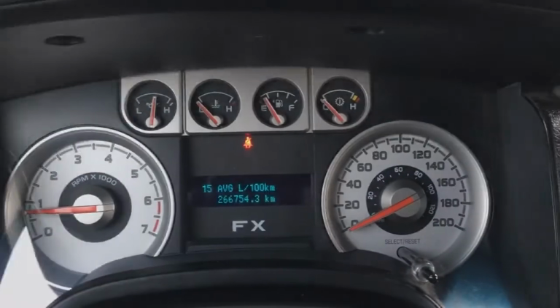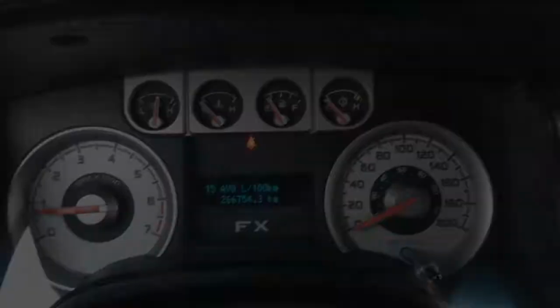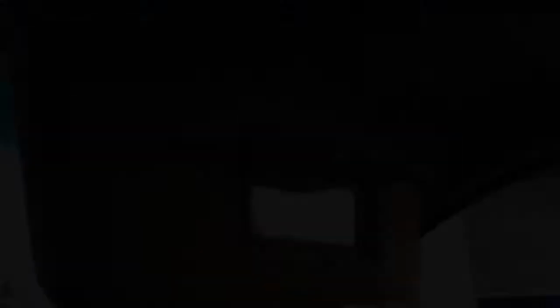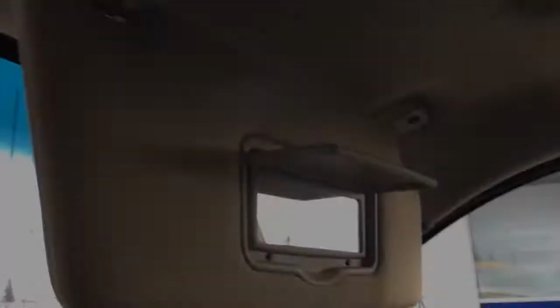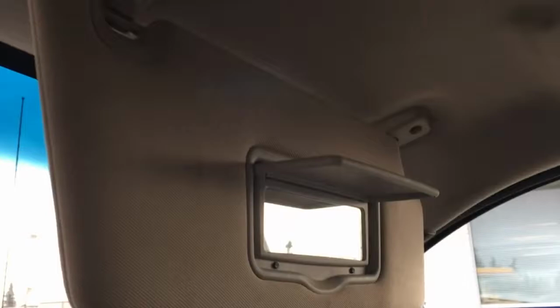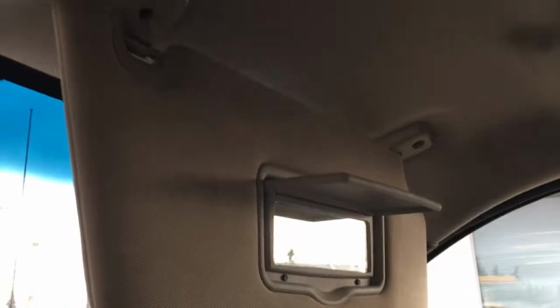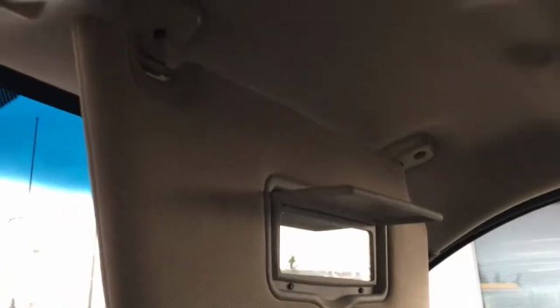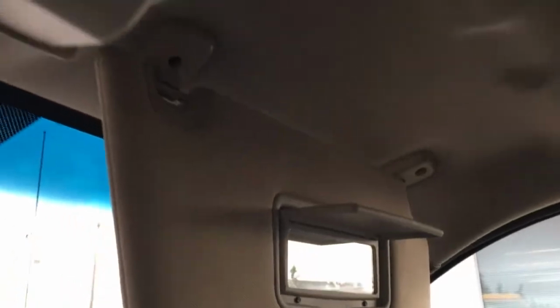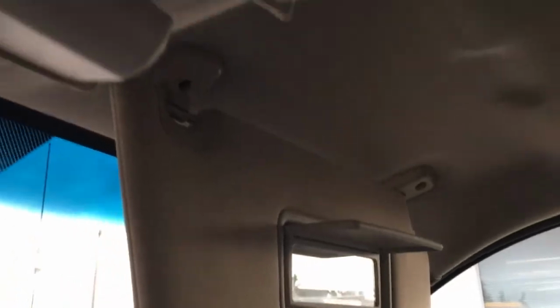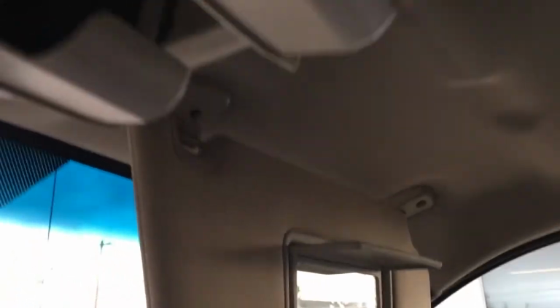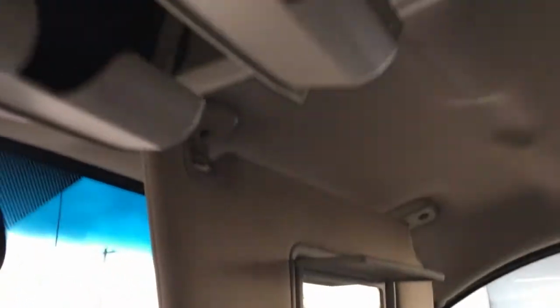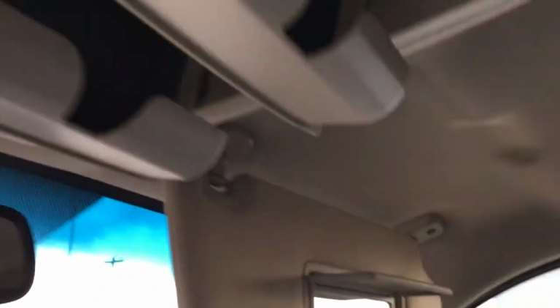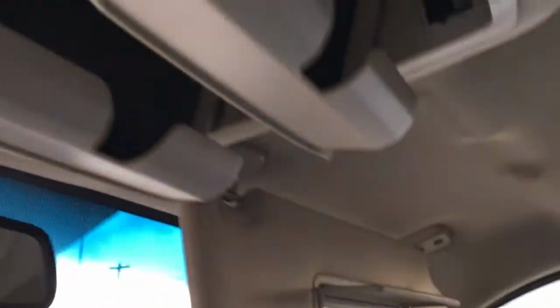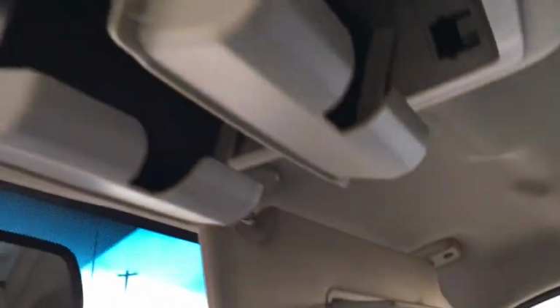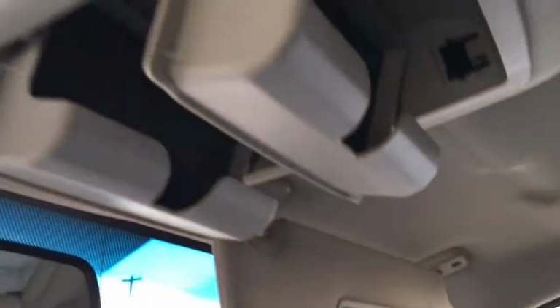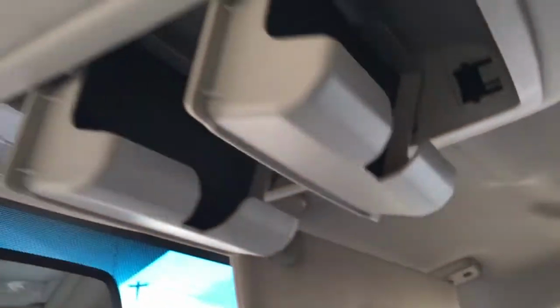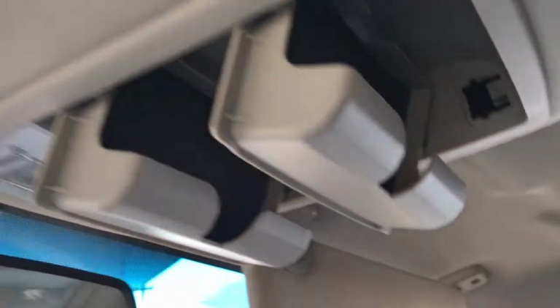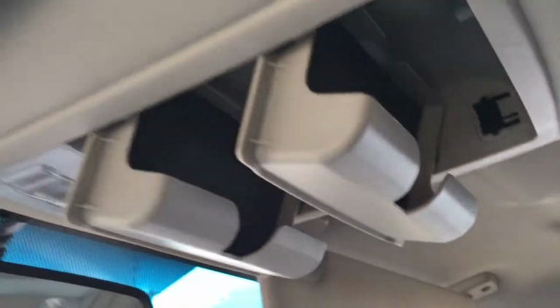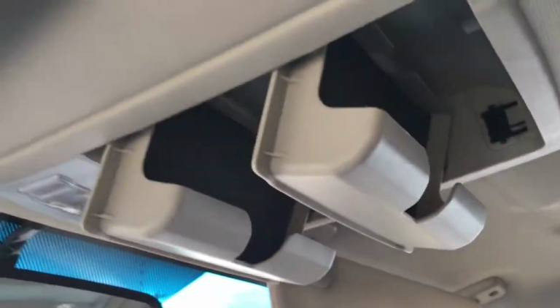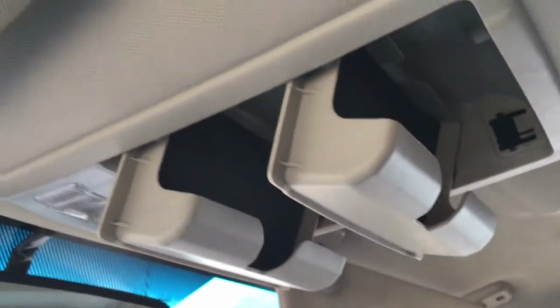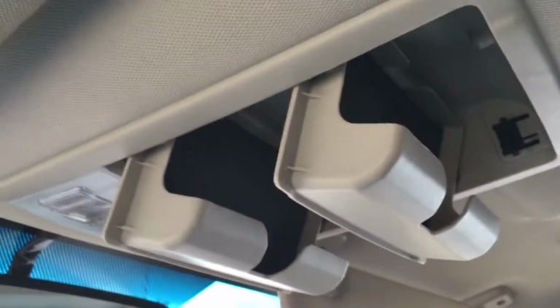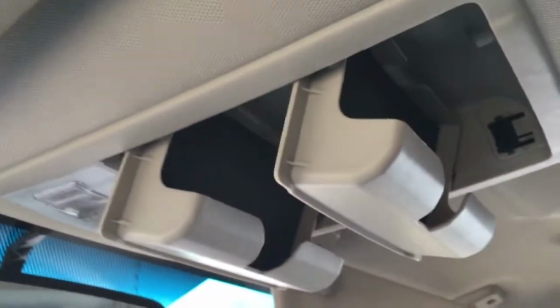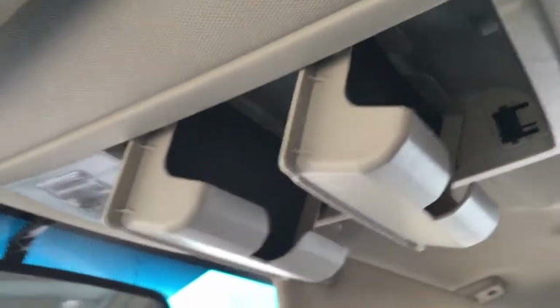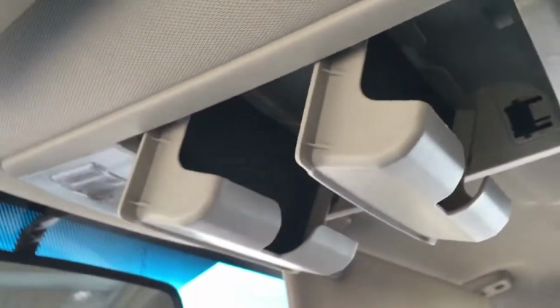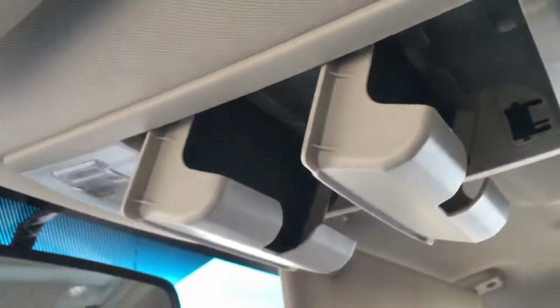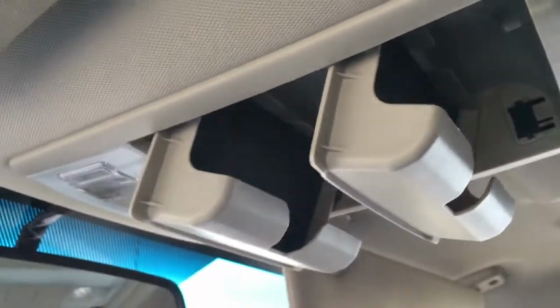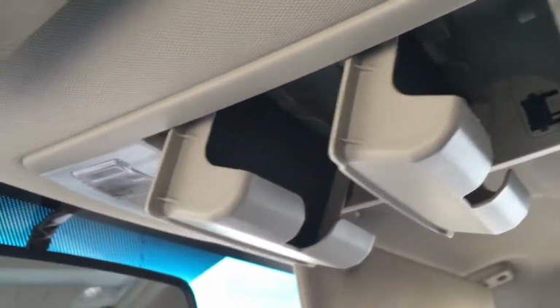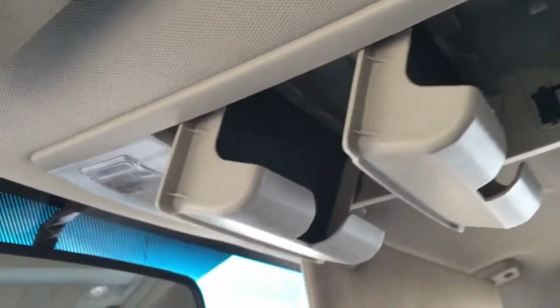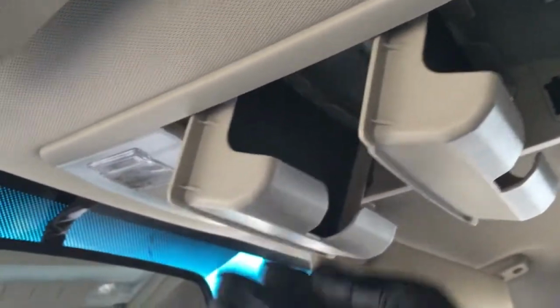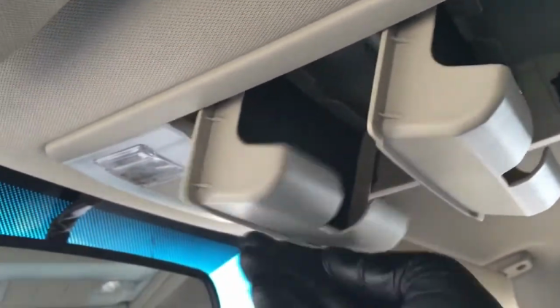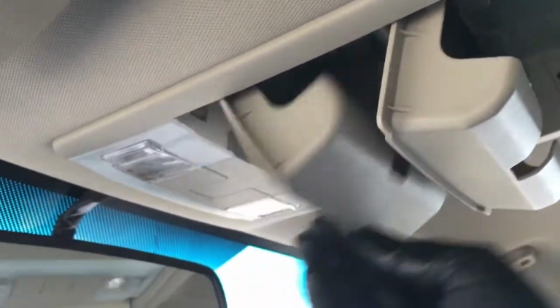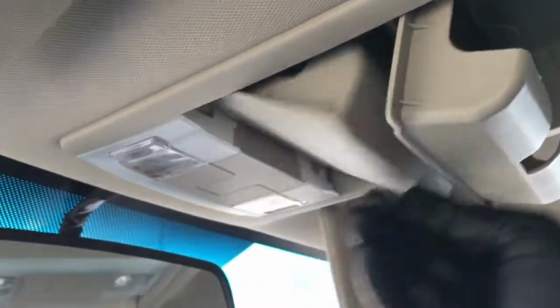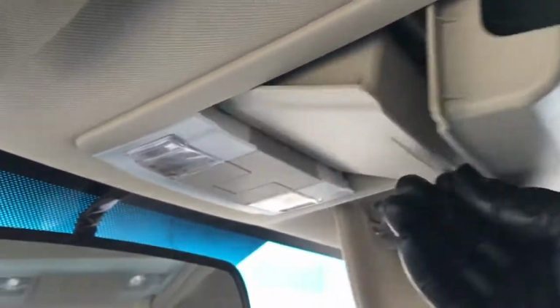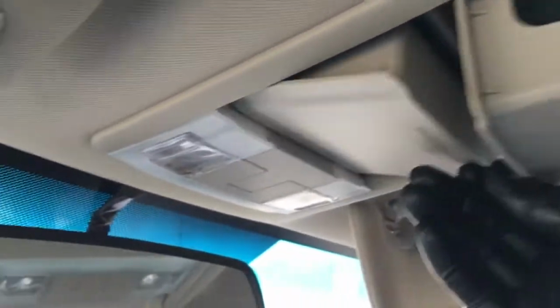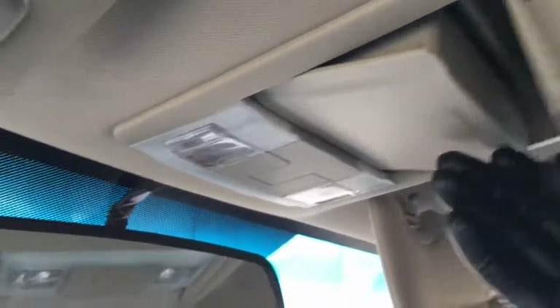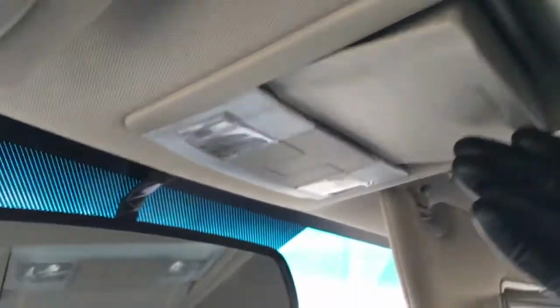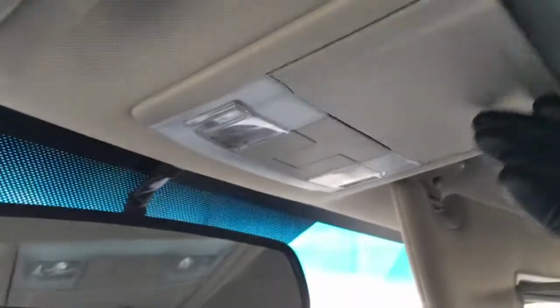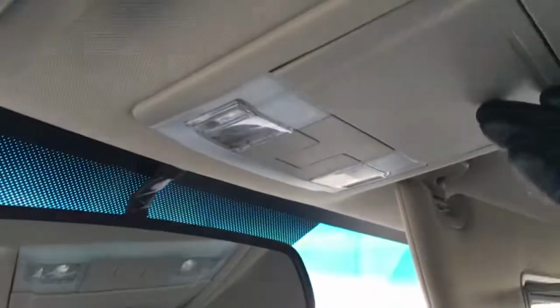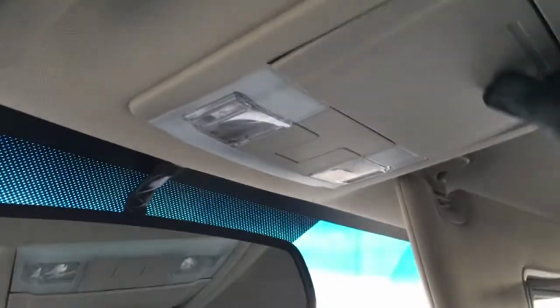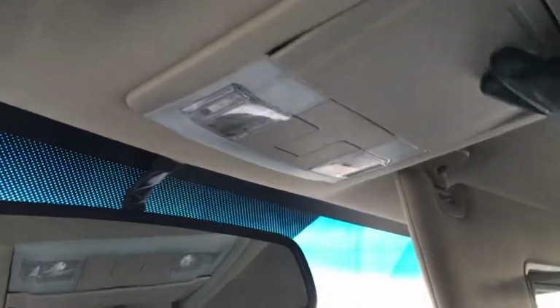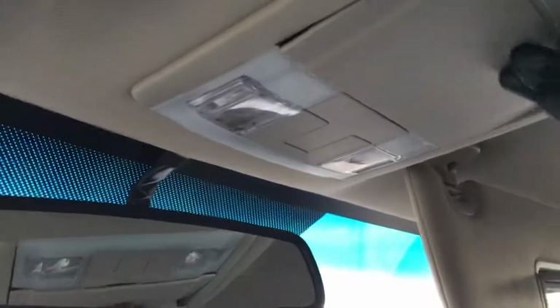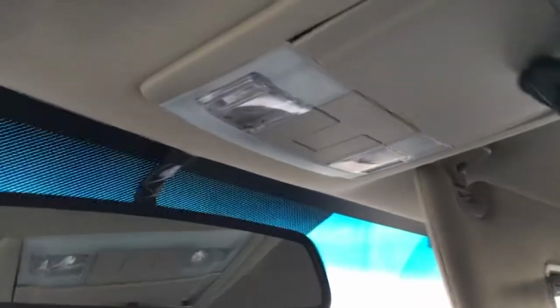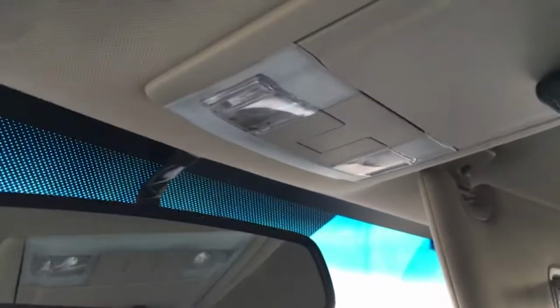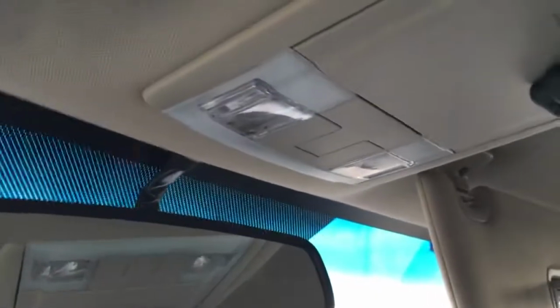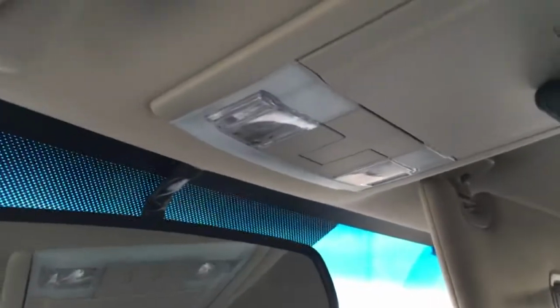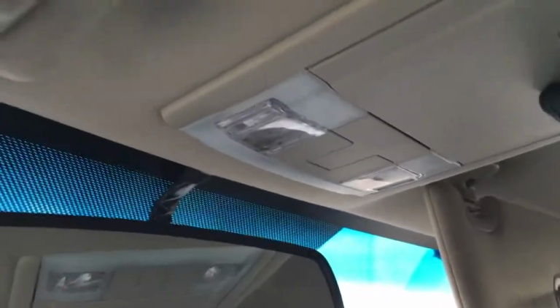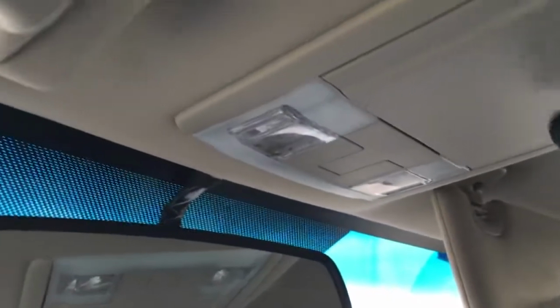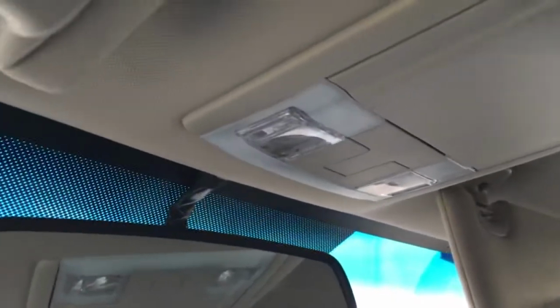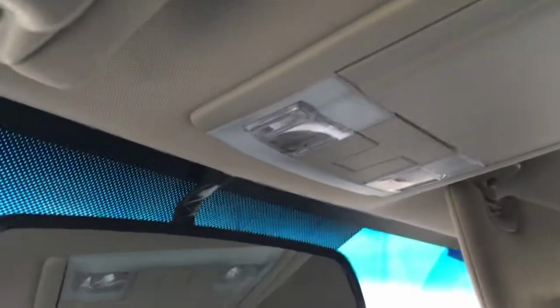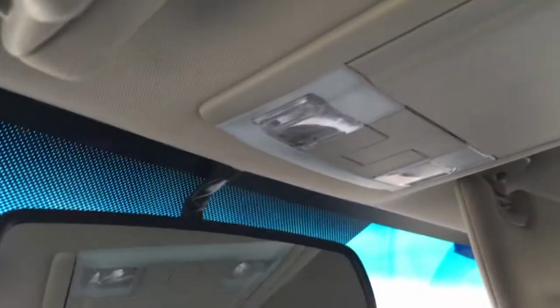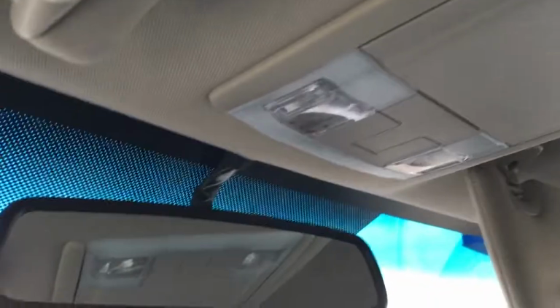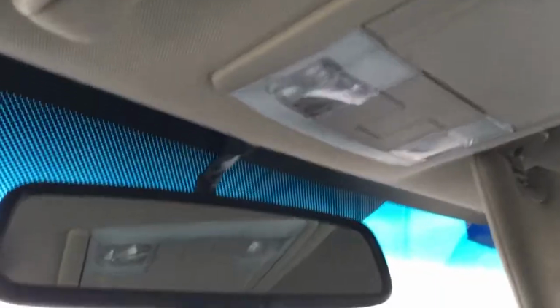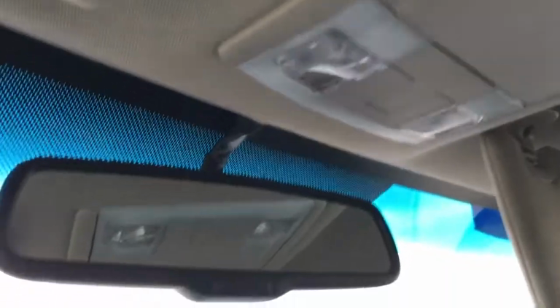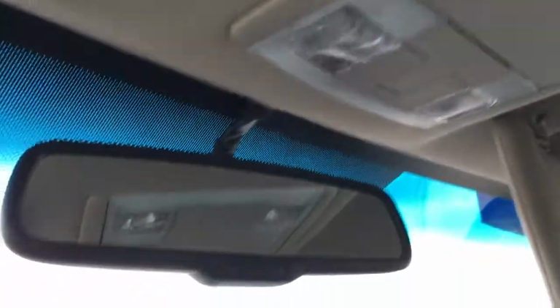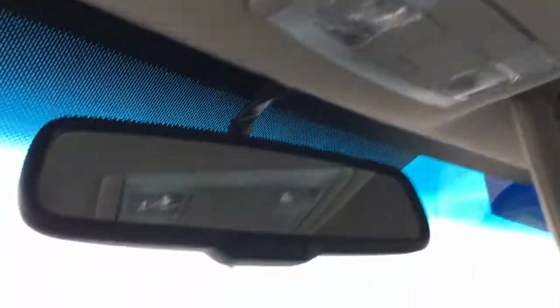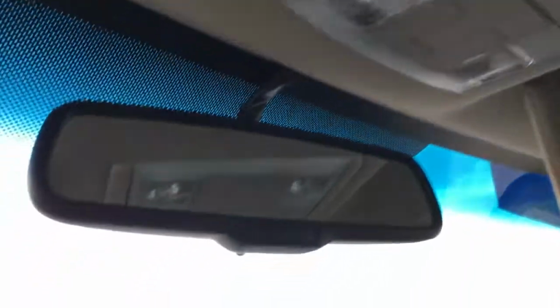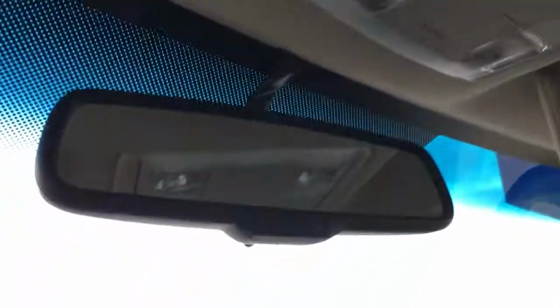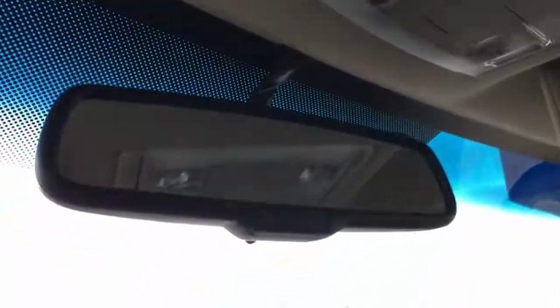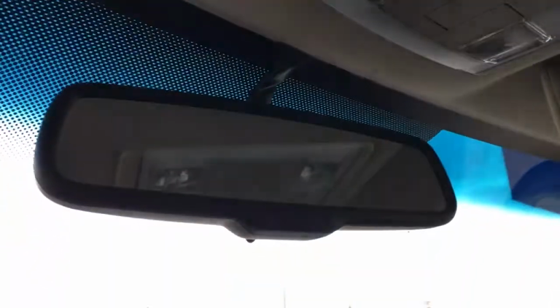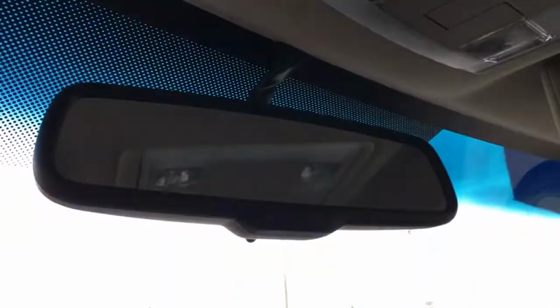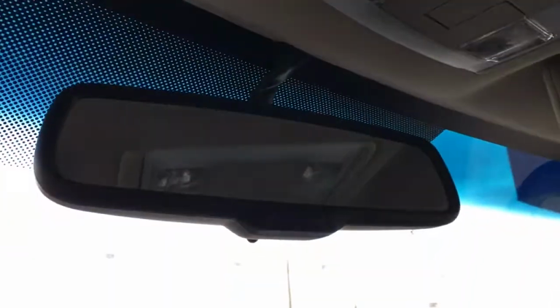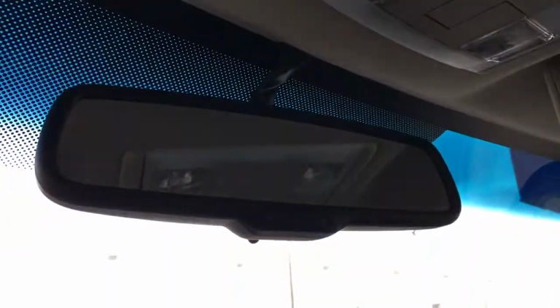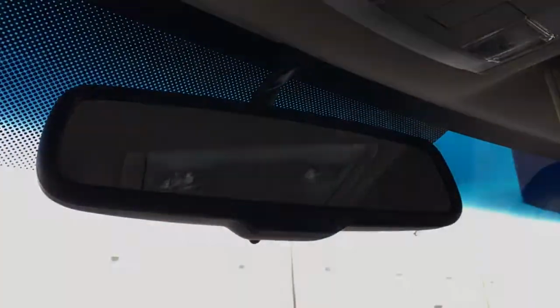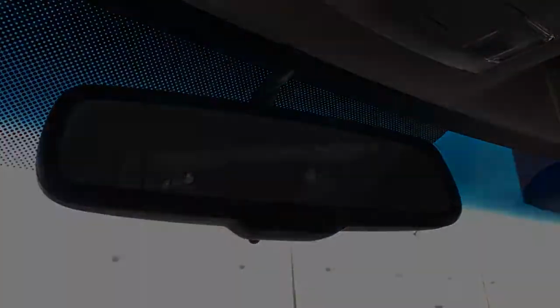In the driver and passenger visors, vanity mirrors, and the overhead console storage for glasses, interior lighting controls, as well as an auto-dimming rearview mirror.